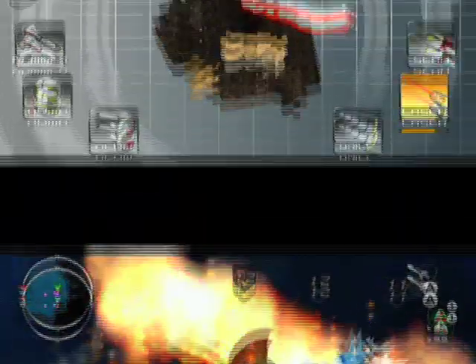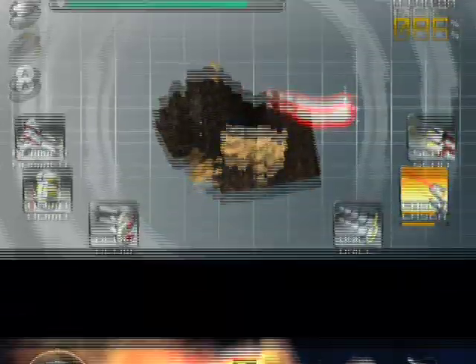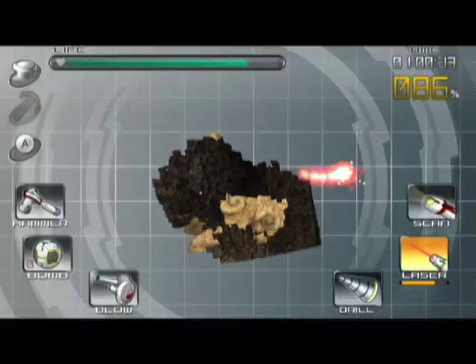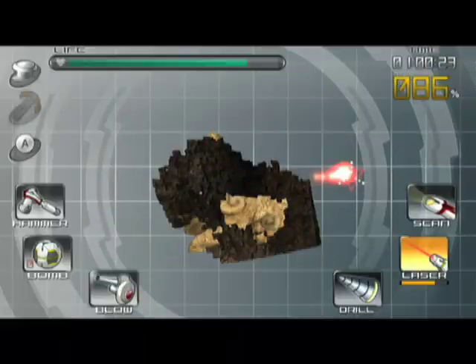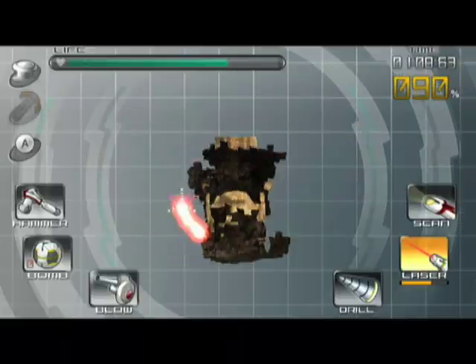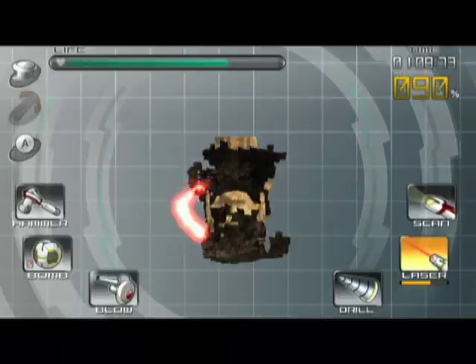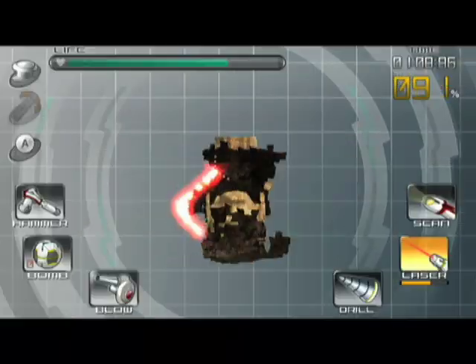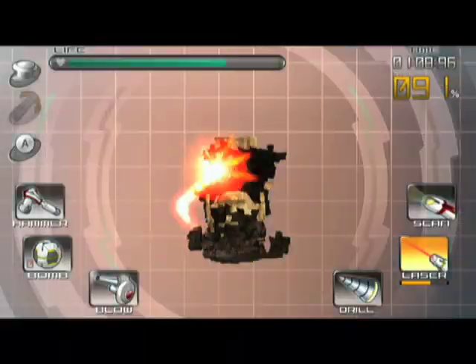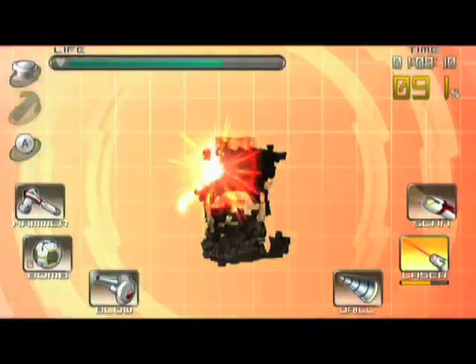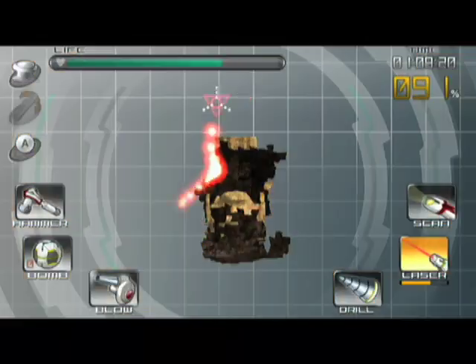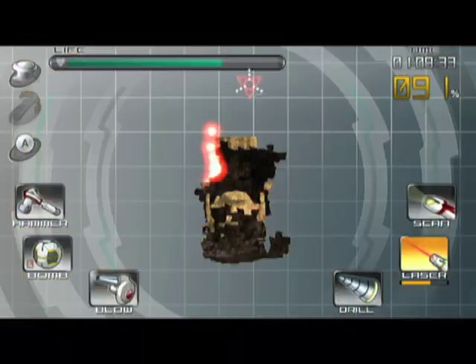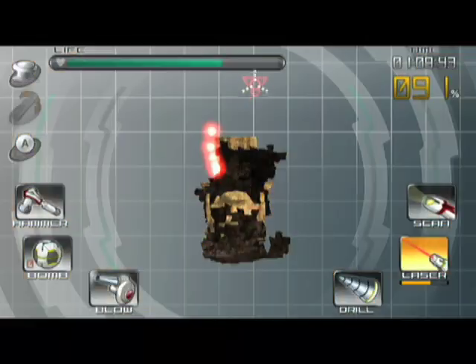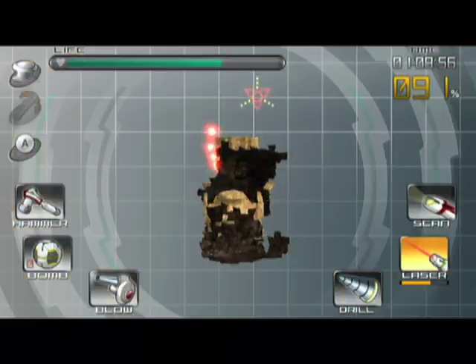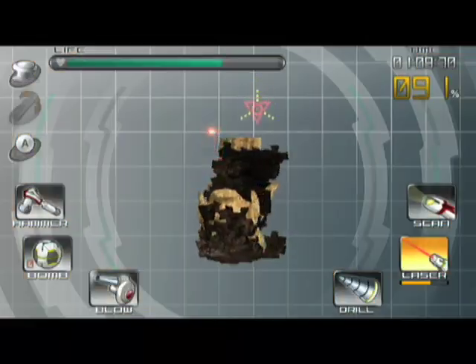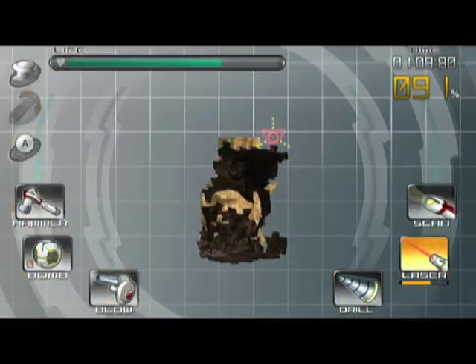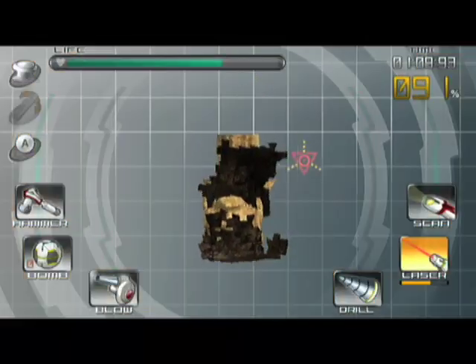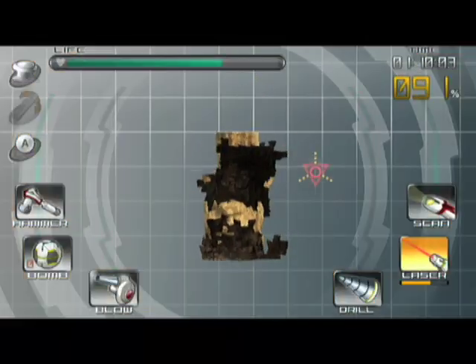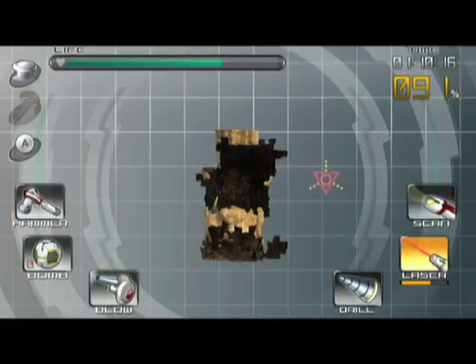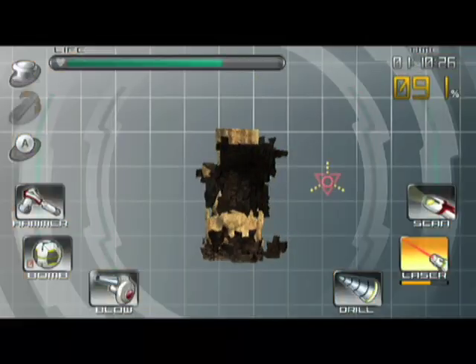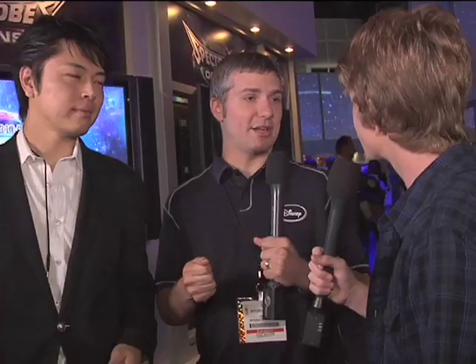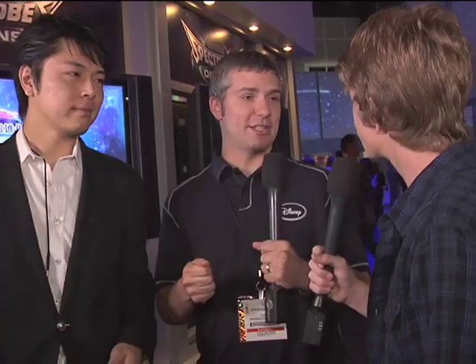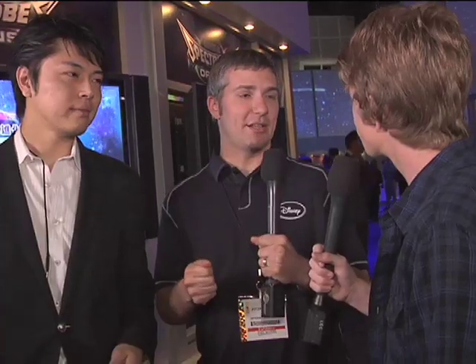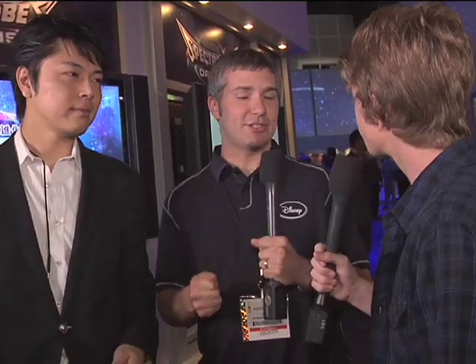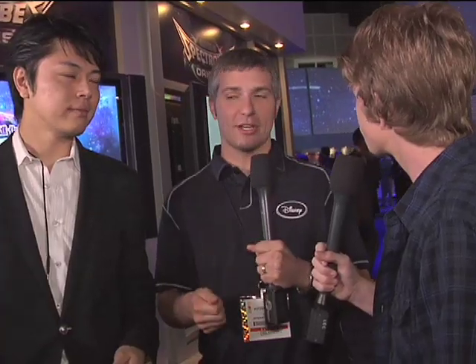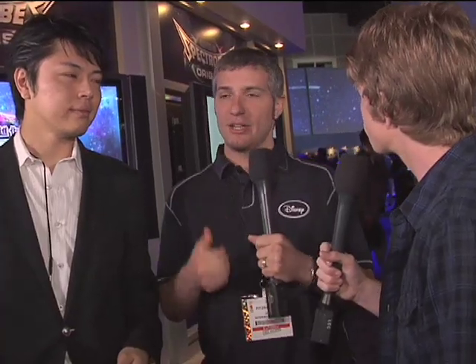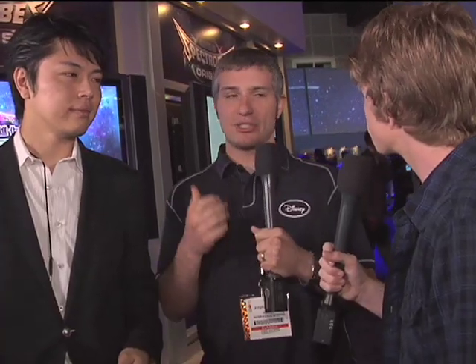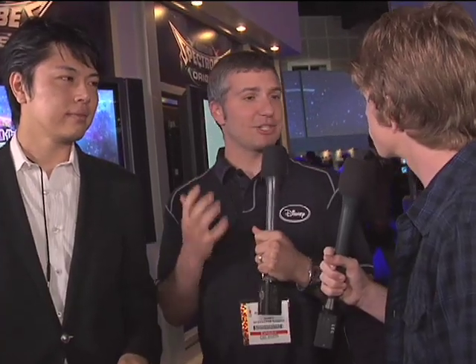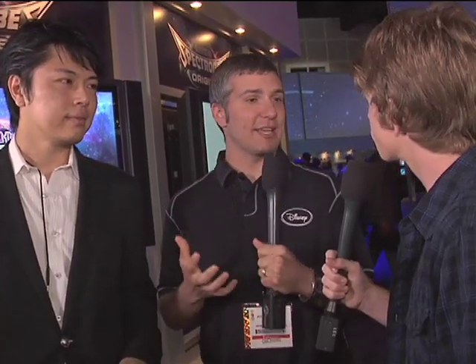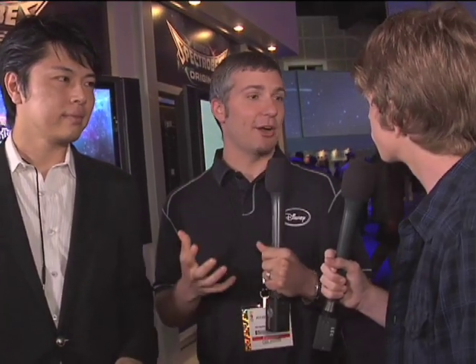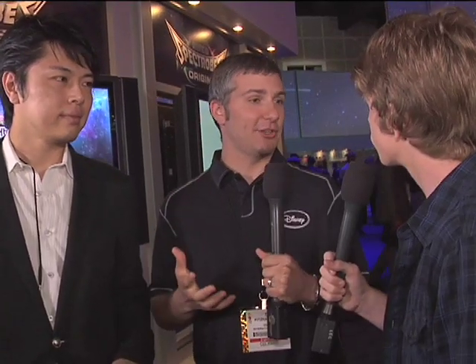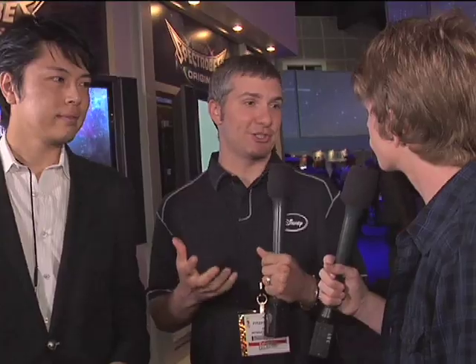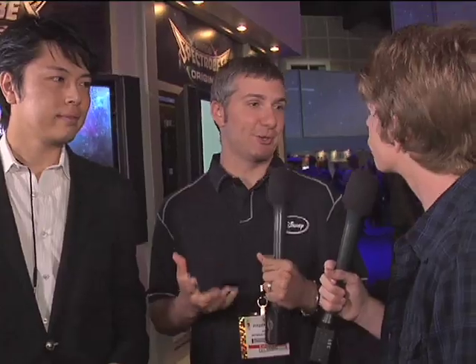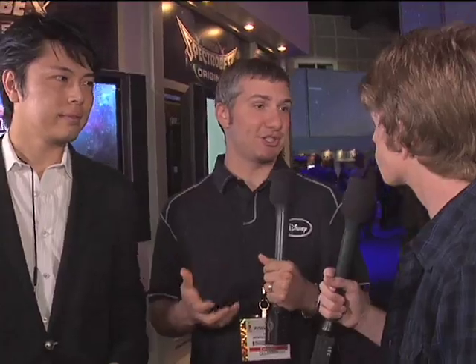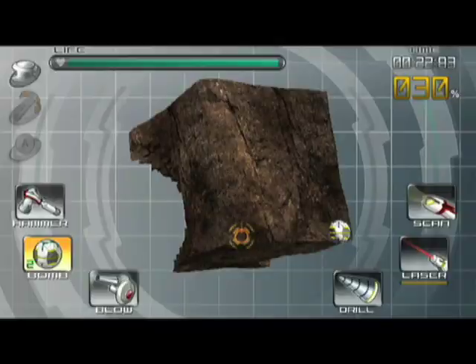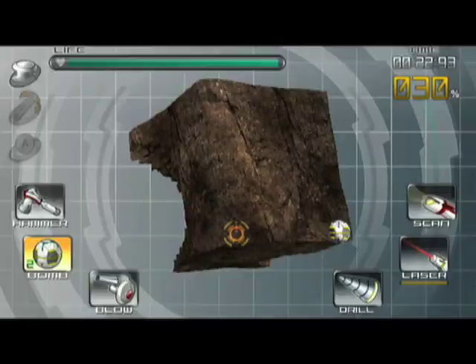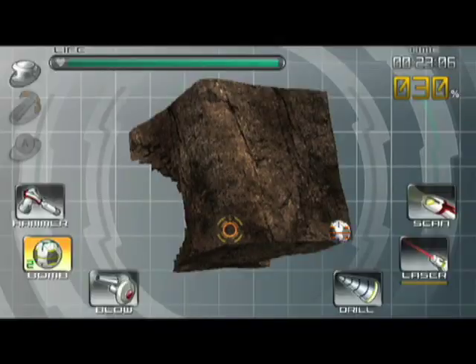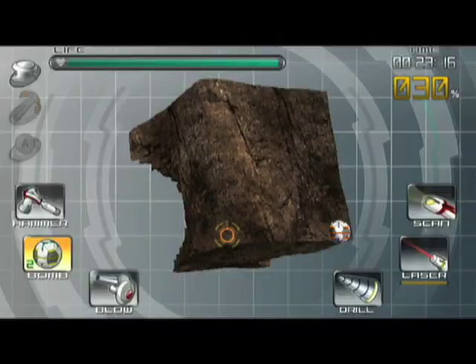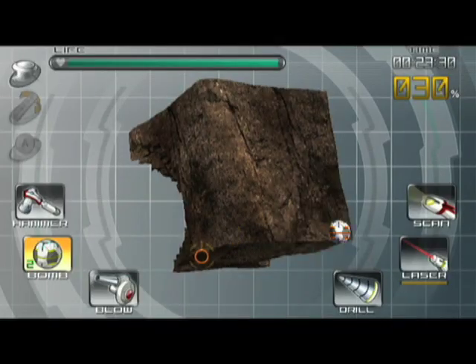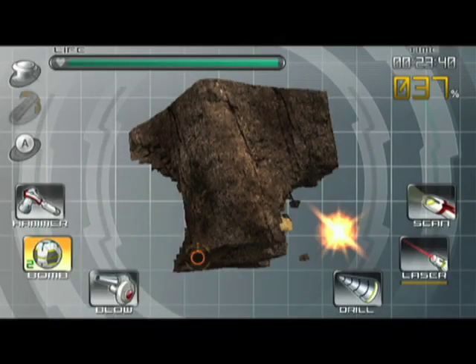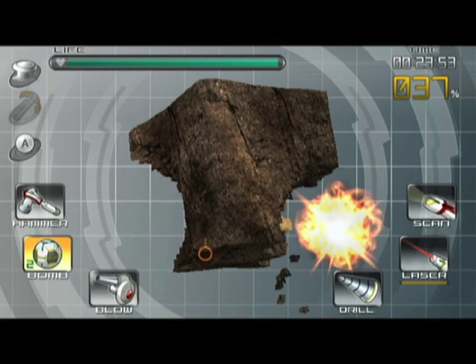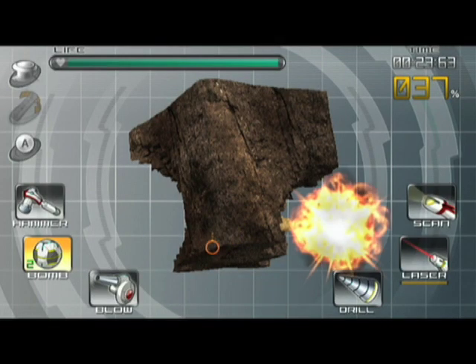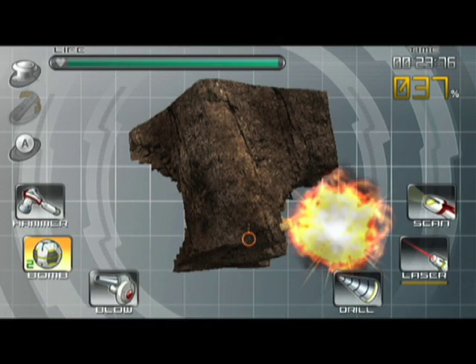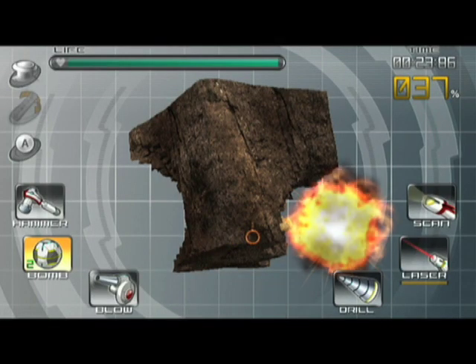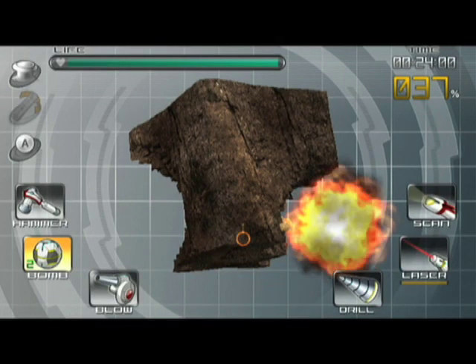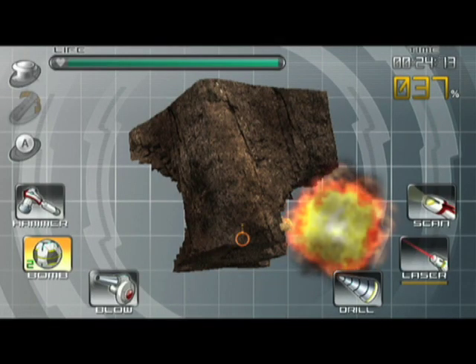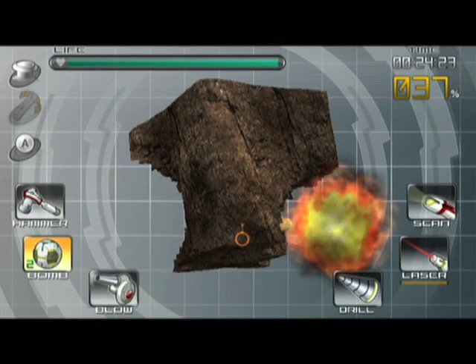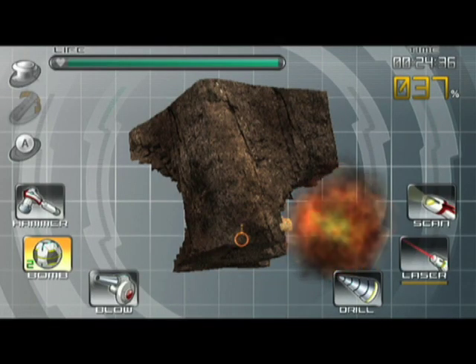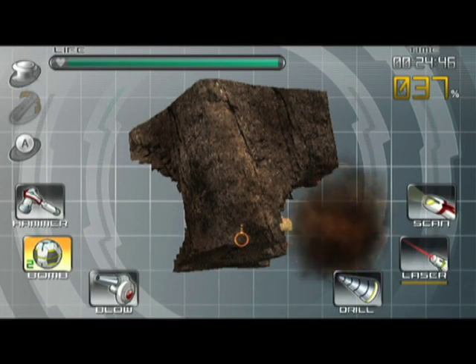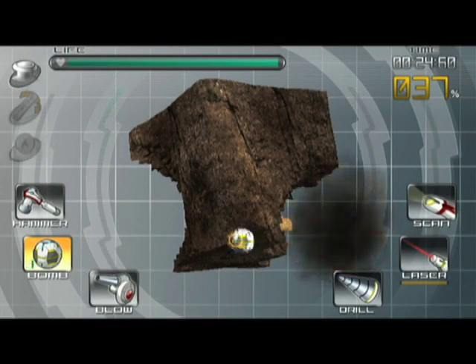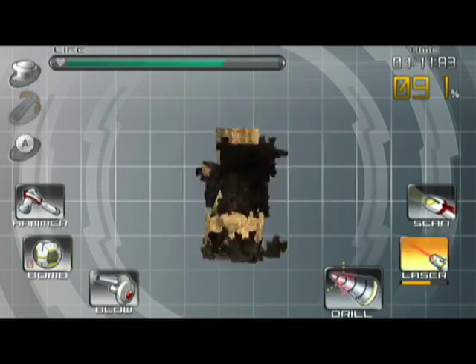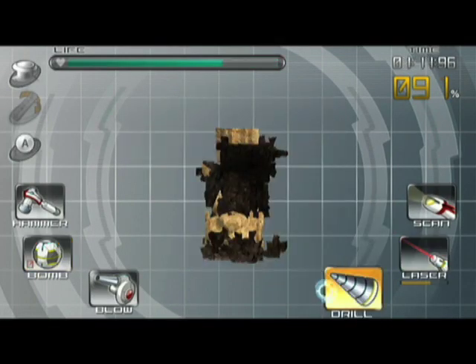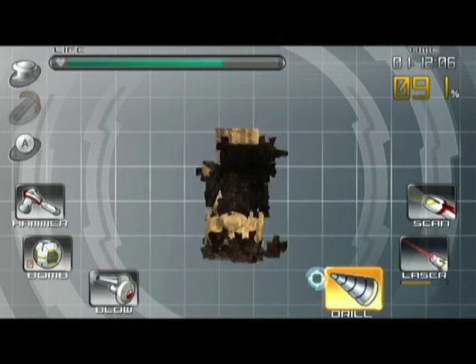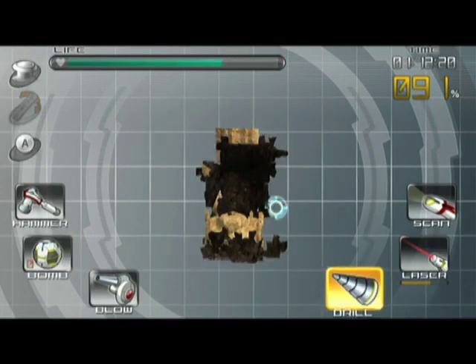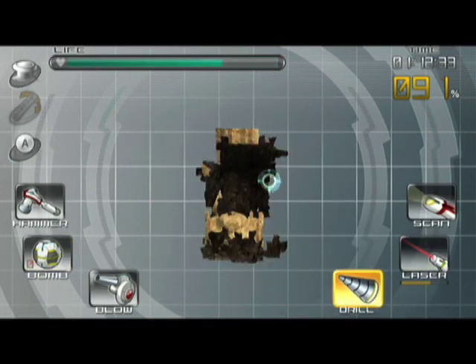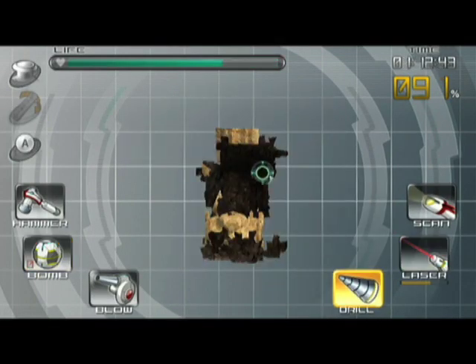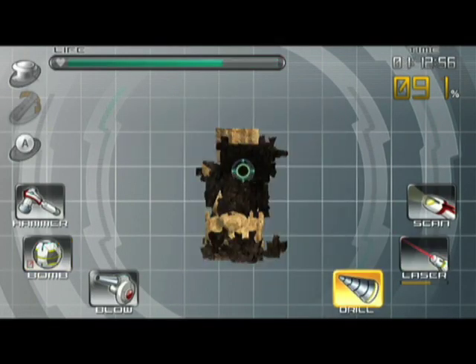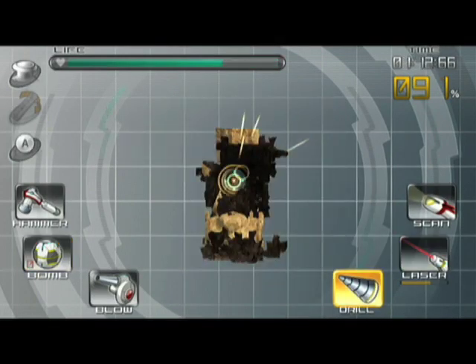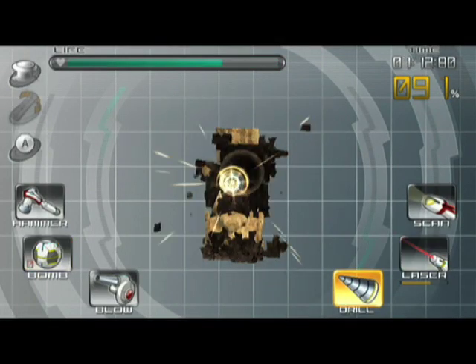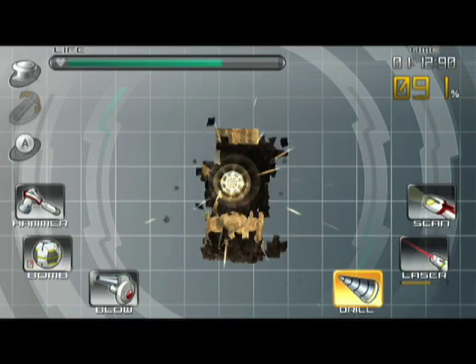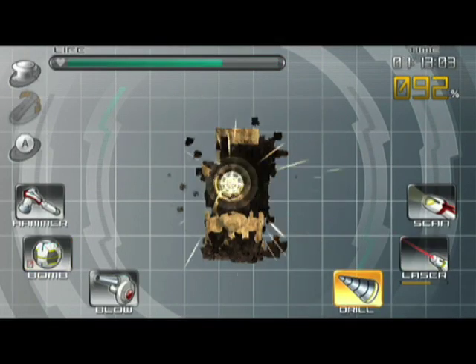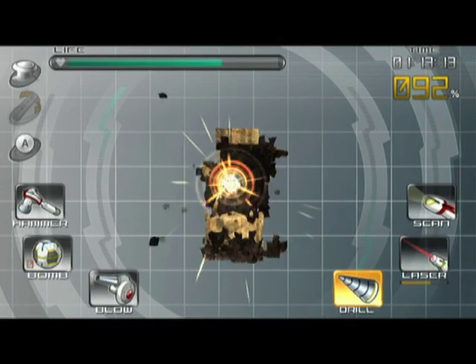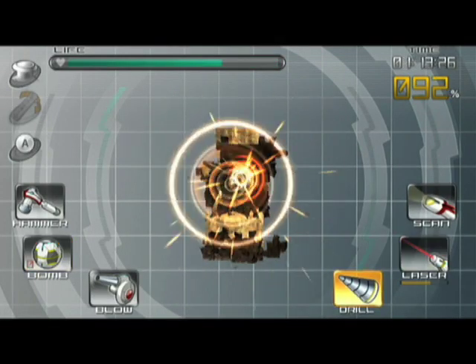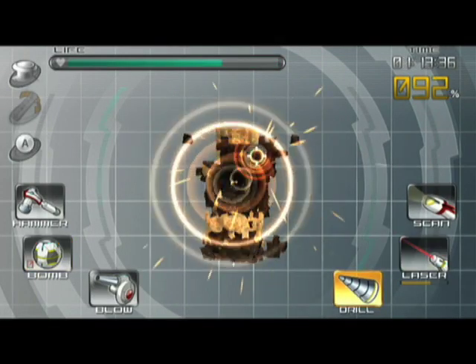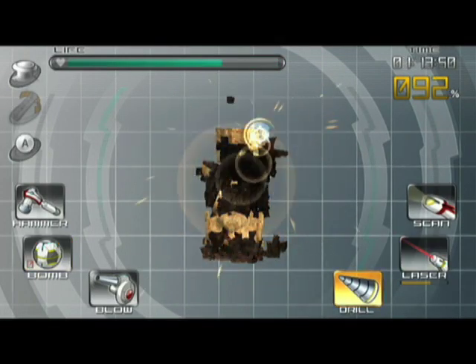When you're excavating fossils, you're using the Wii Remote and the Nunchuck, just like all the tools you would really use. So it becomes a hammer, becomes a drill, becomes a laser.